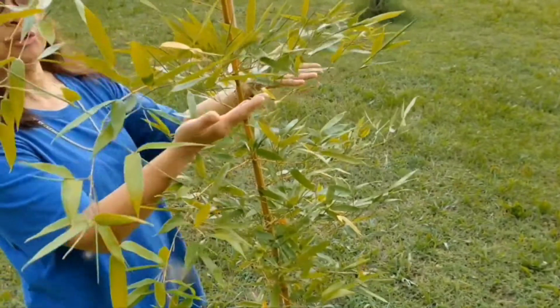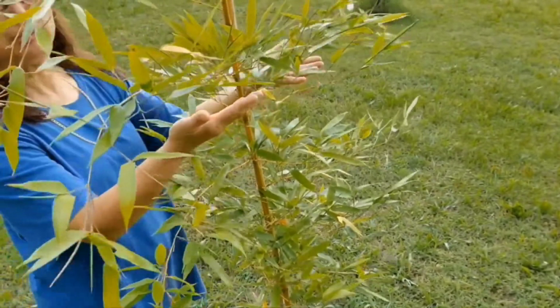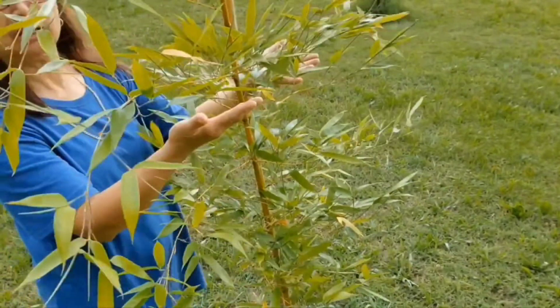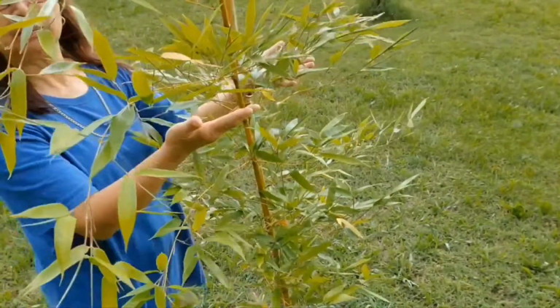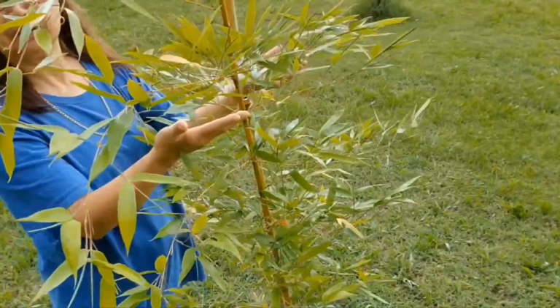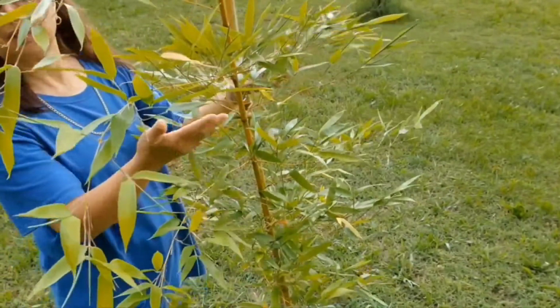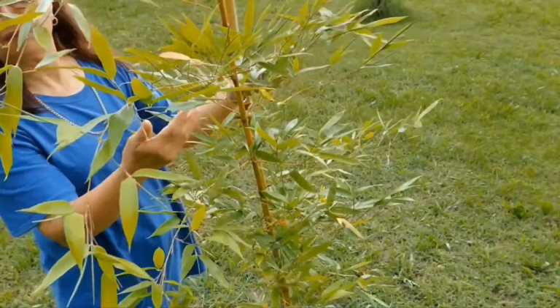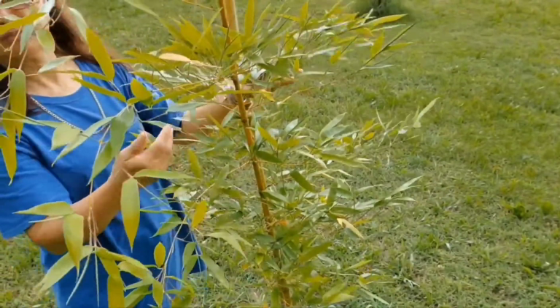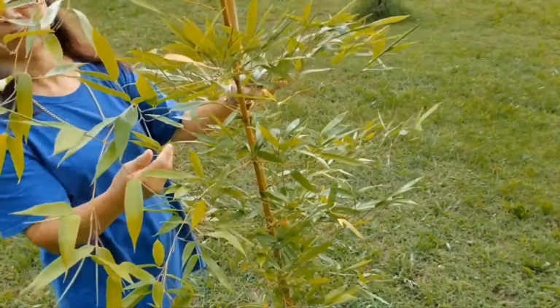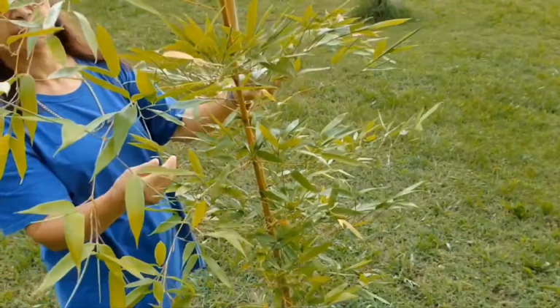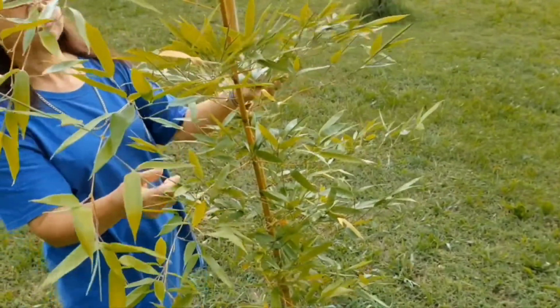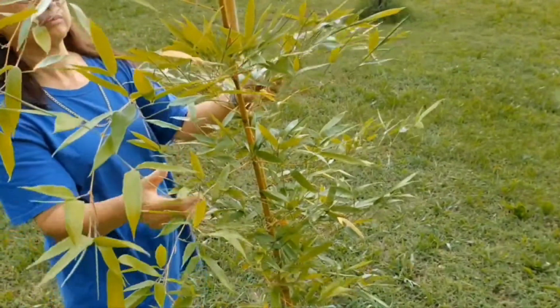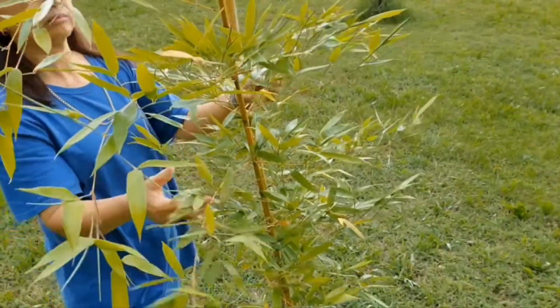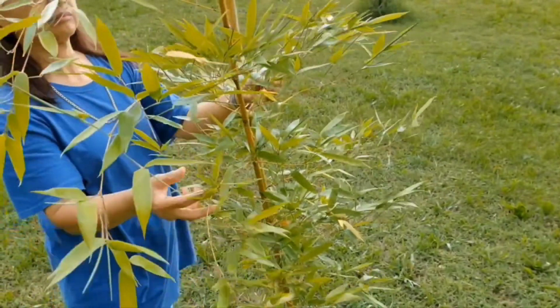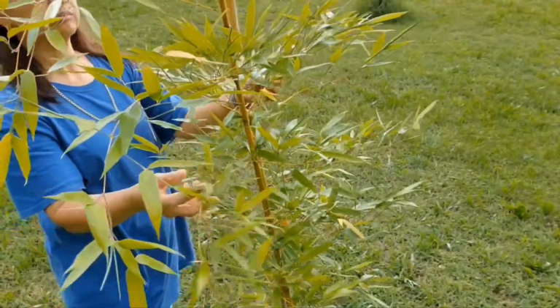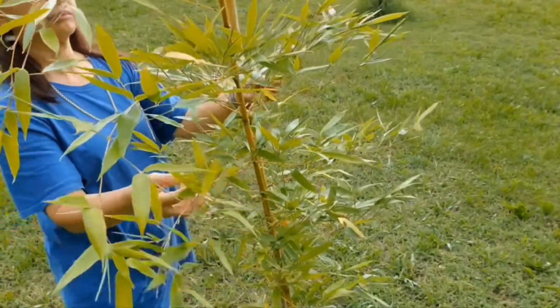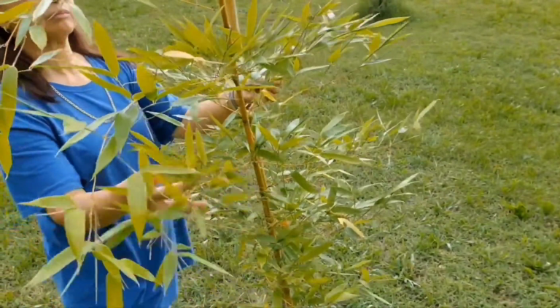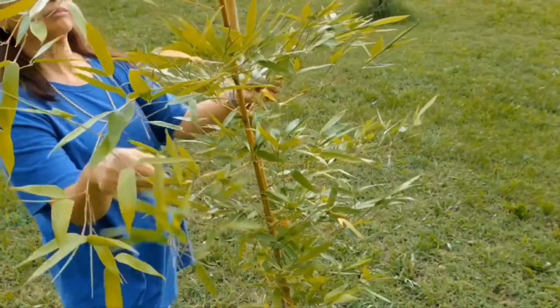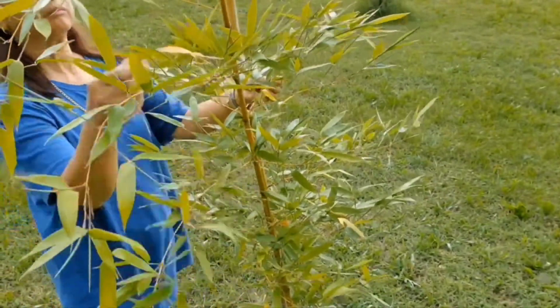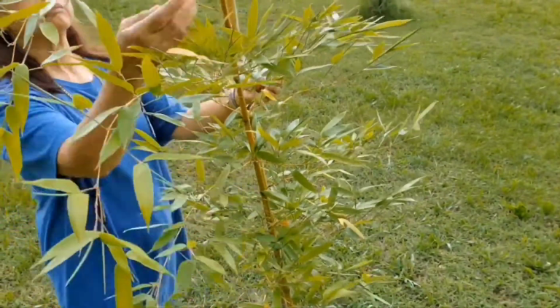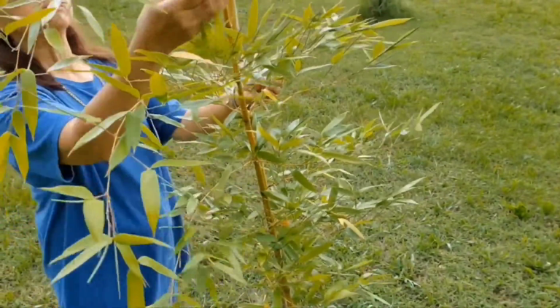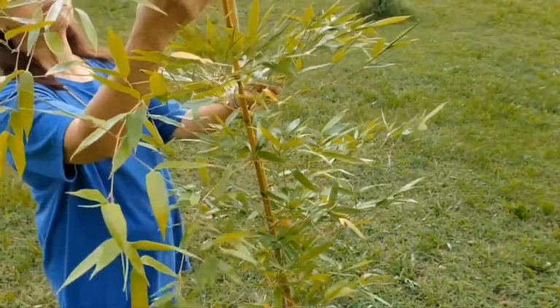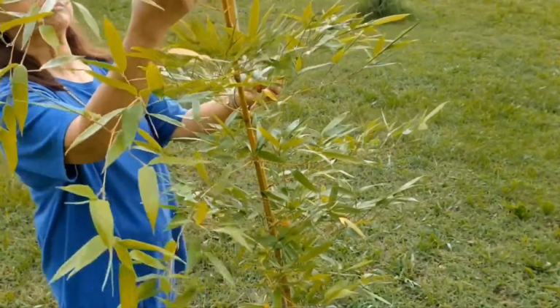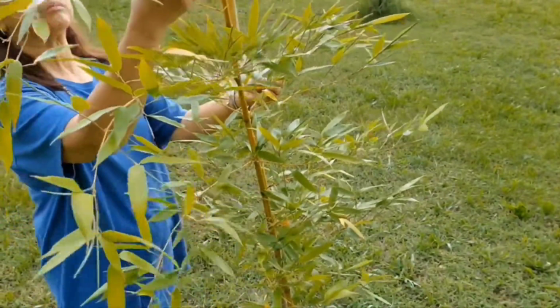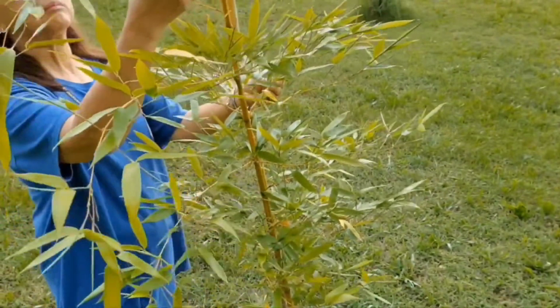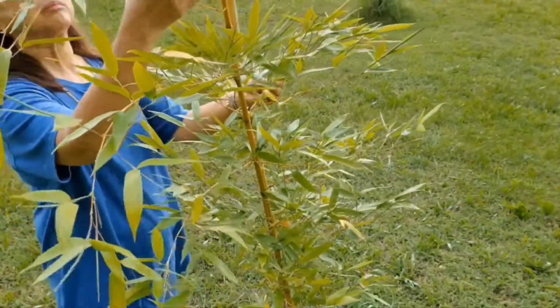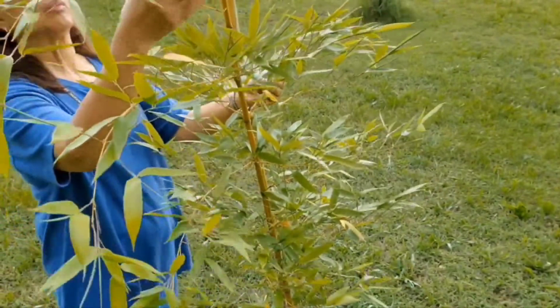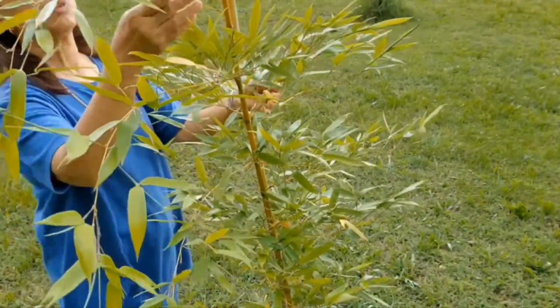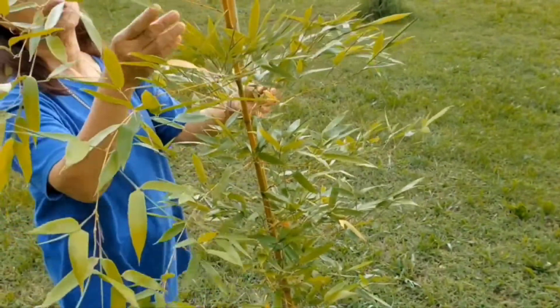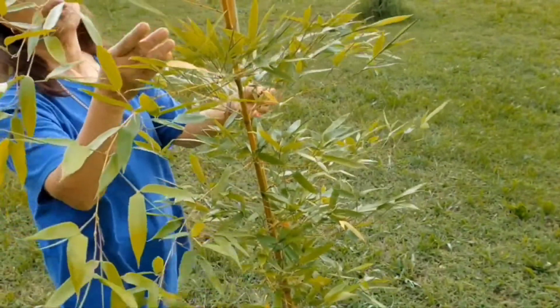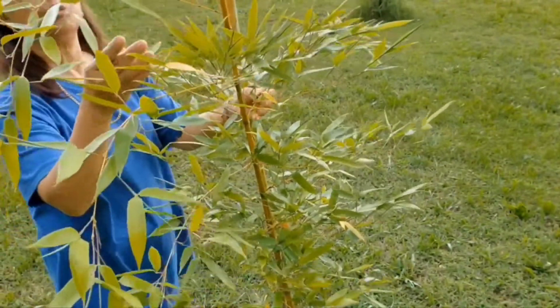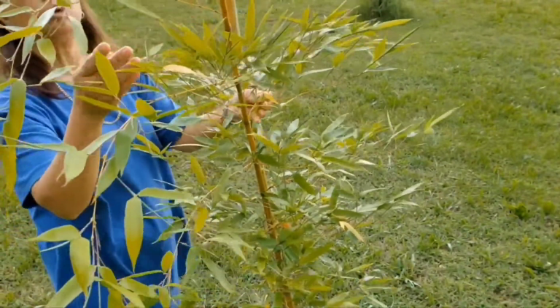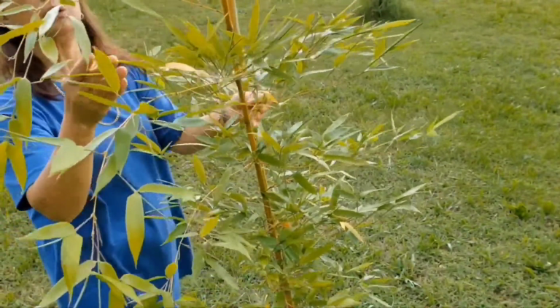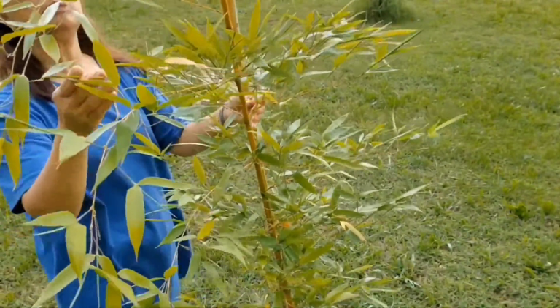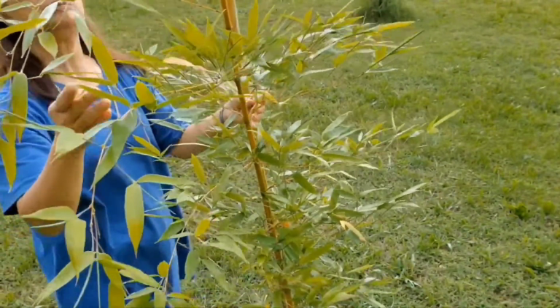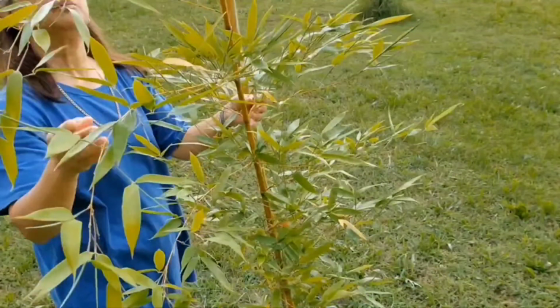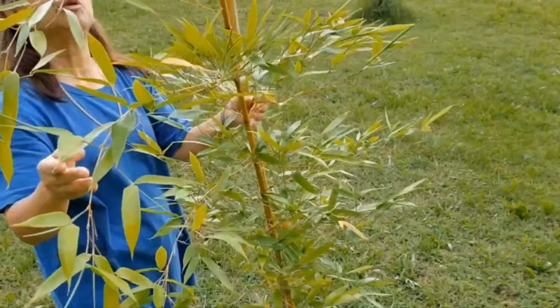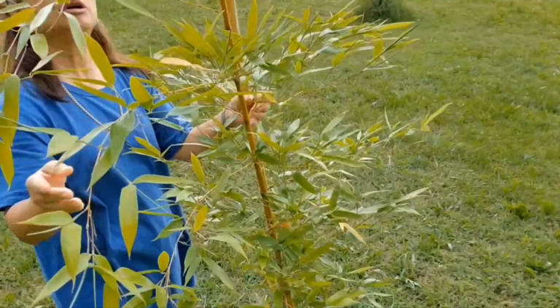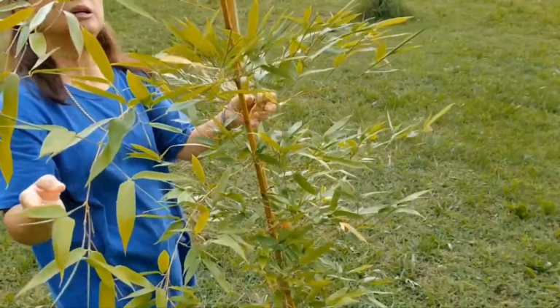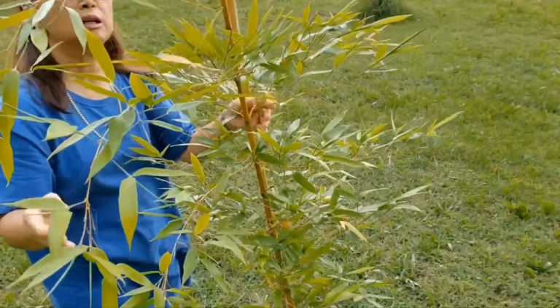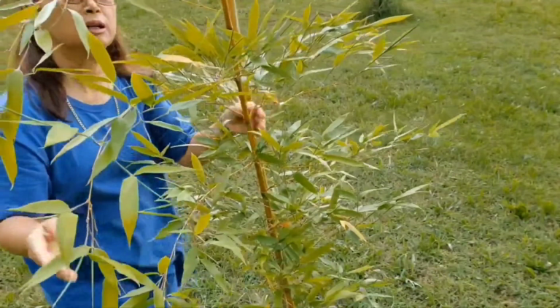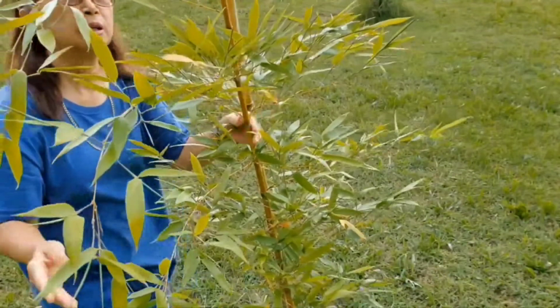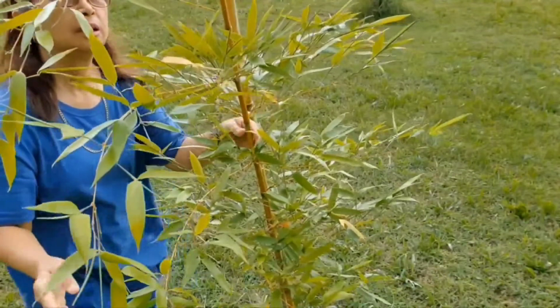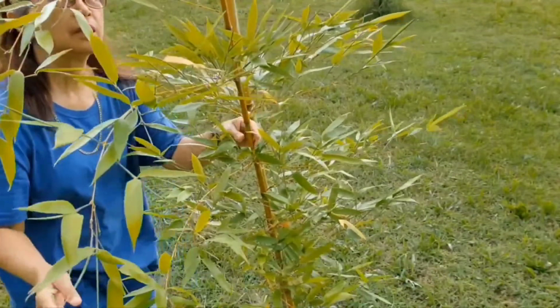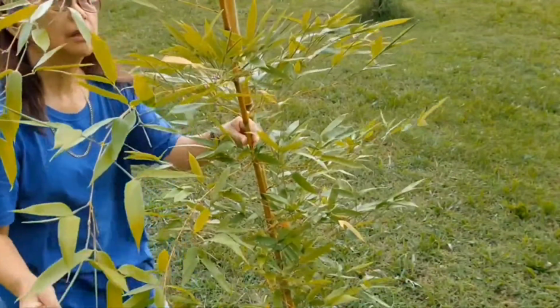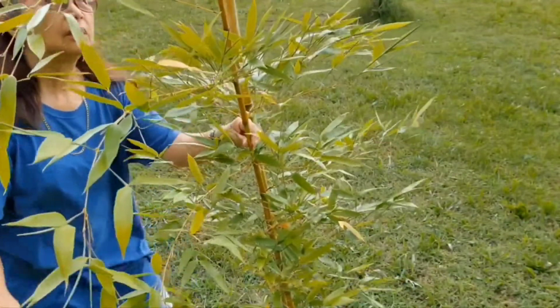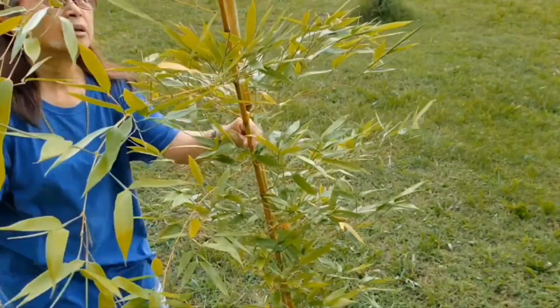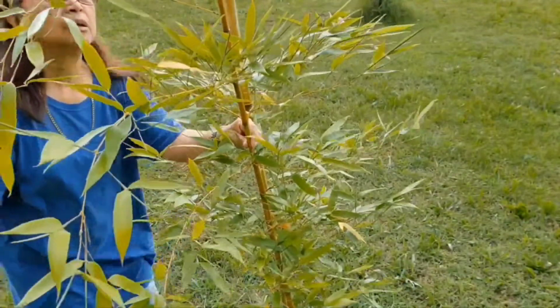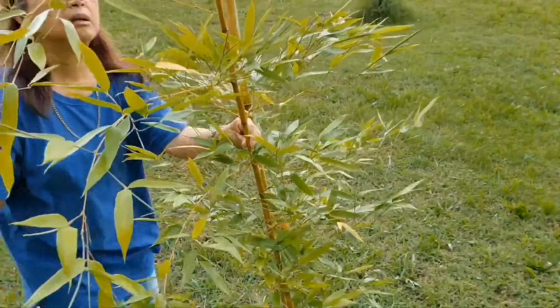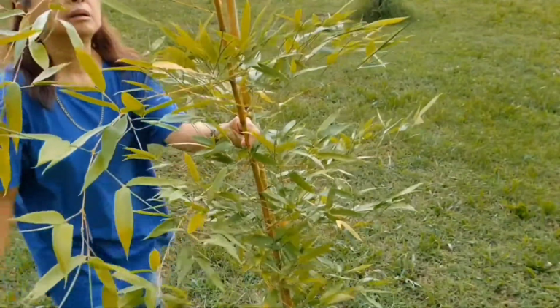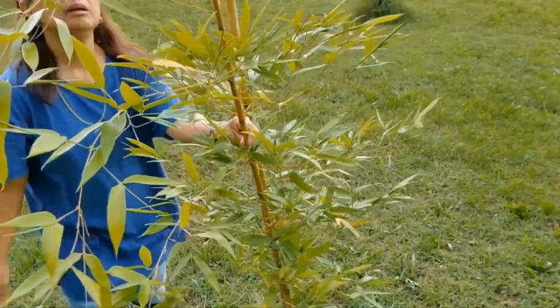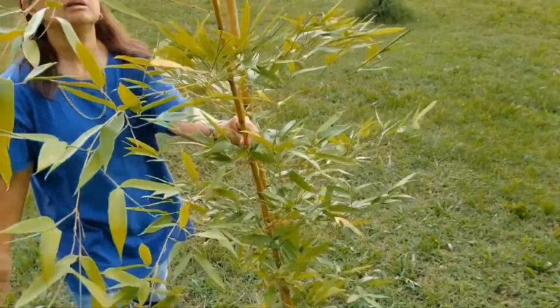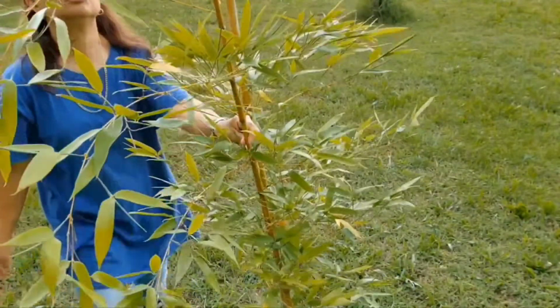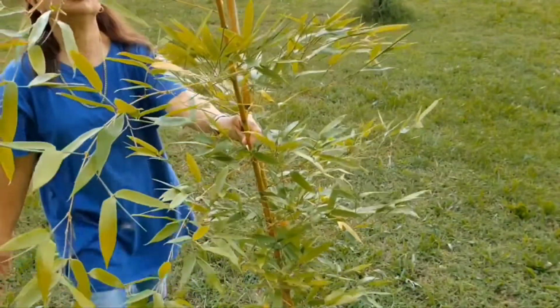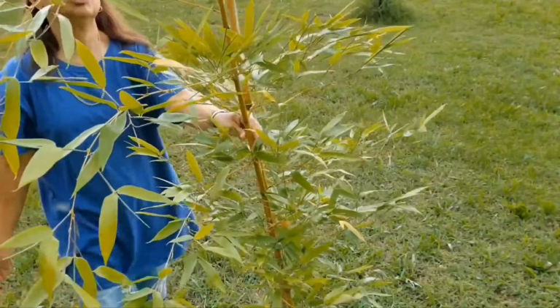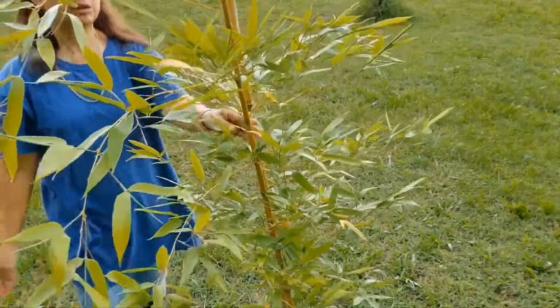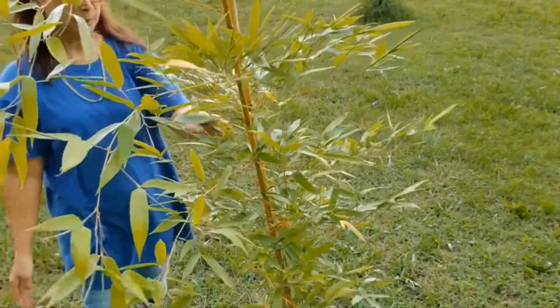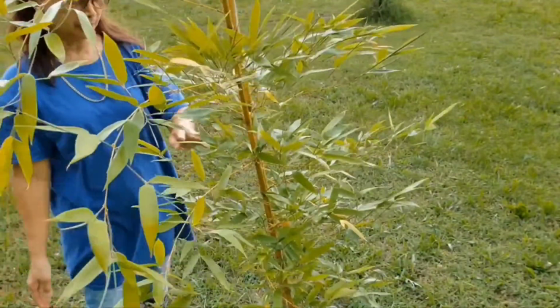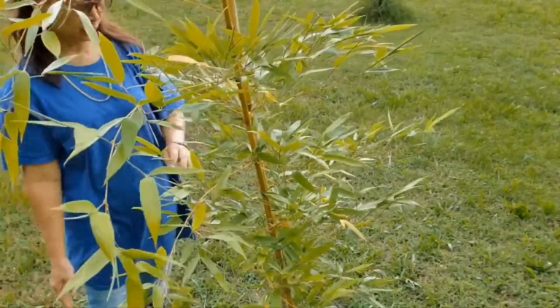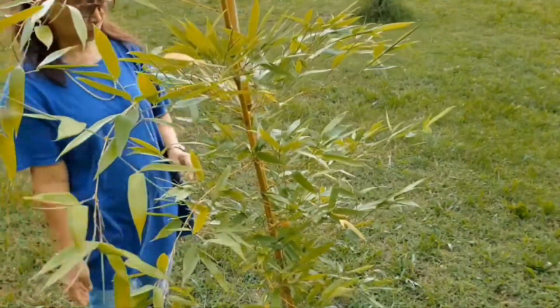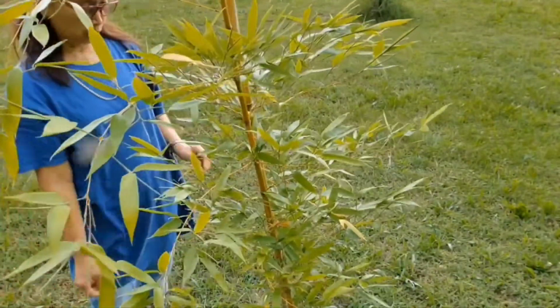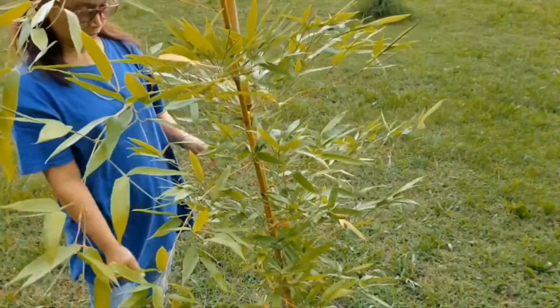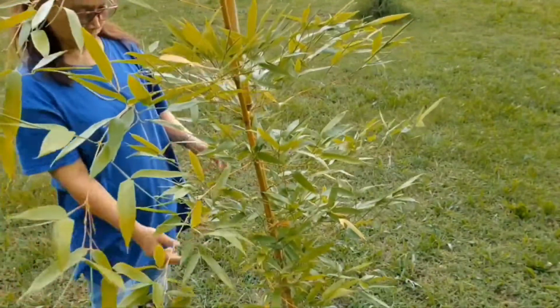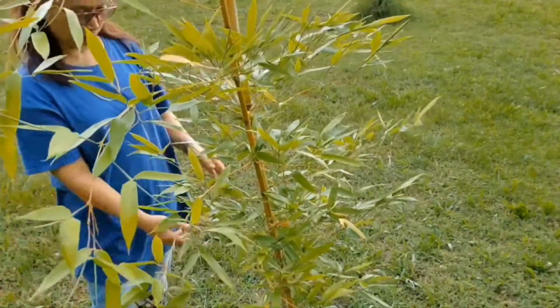This is the close-up view. It's getting cloudy here; it's about to rain.